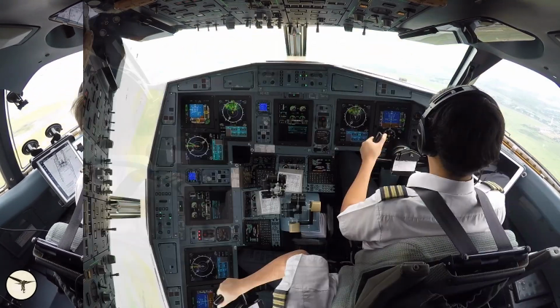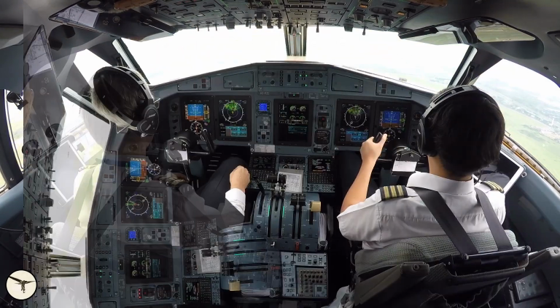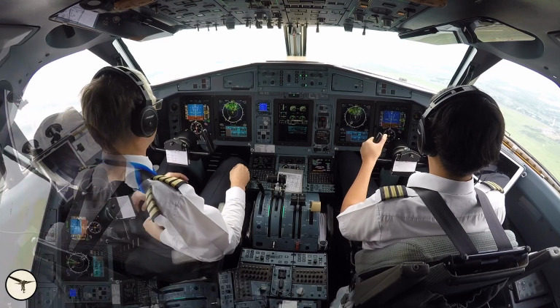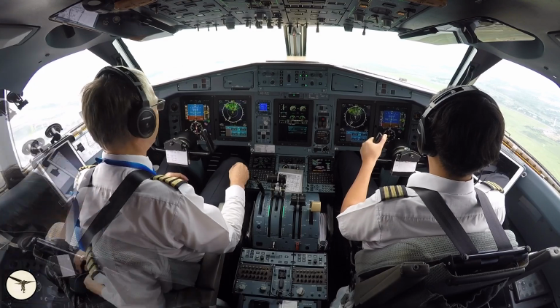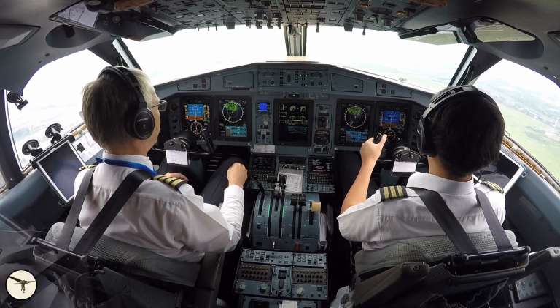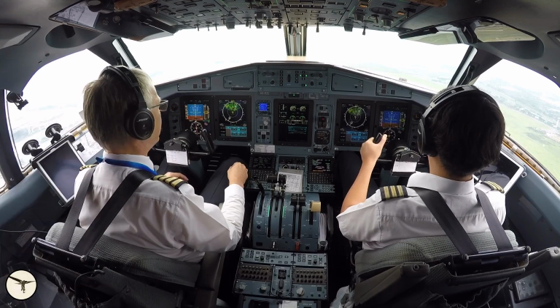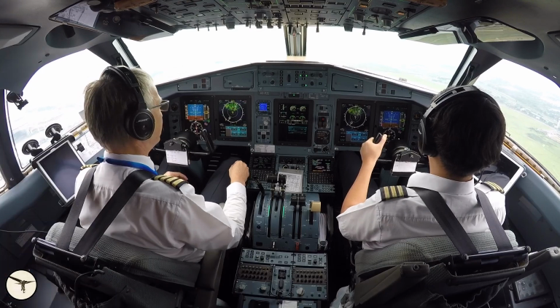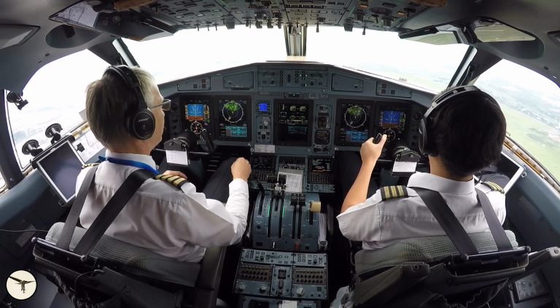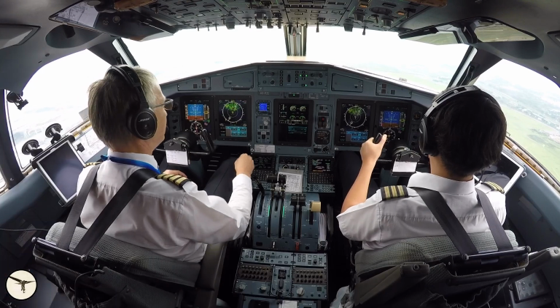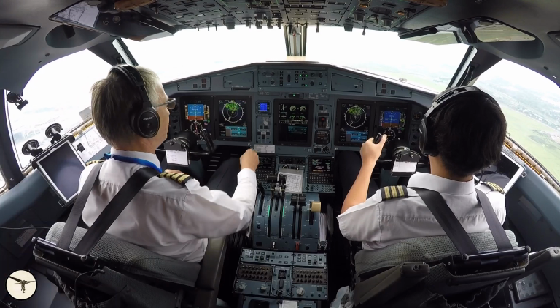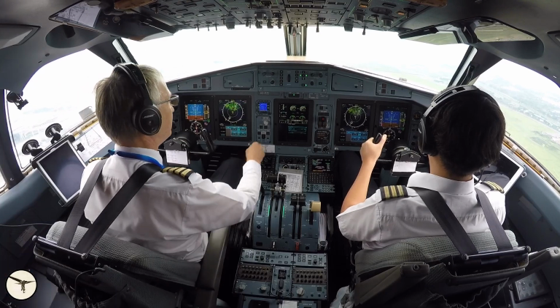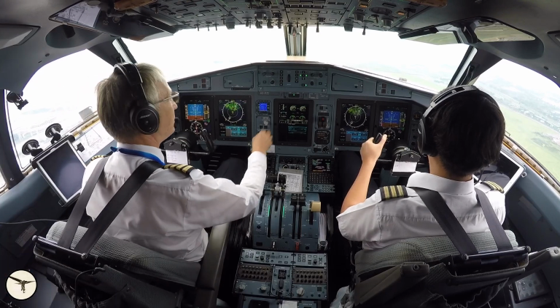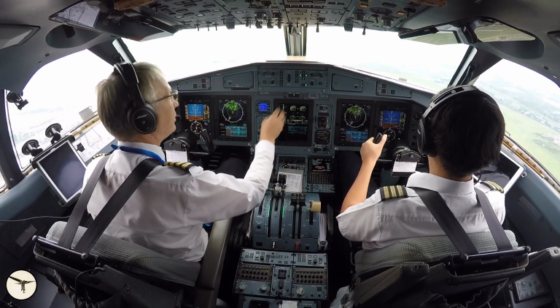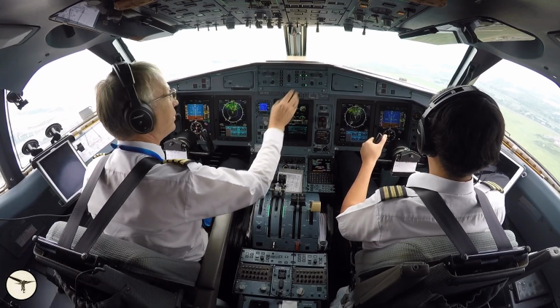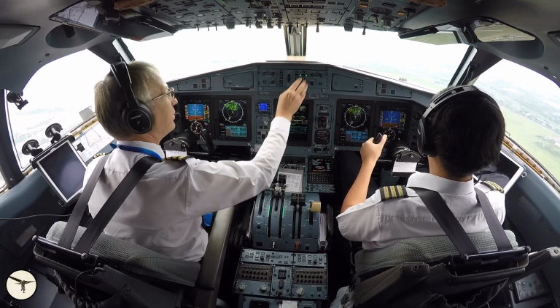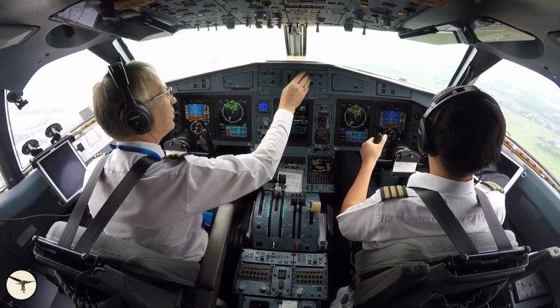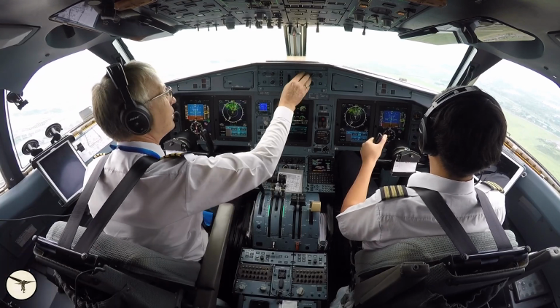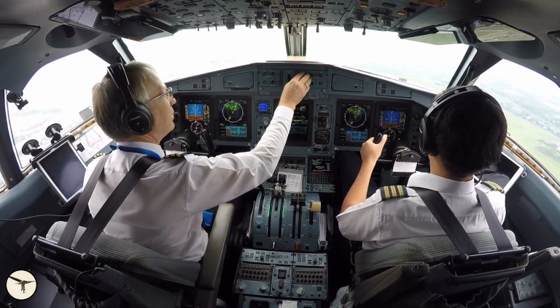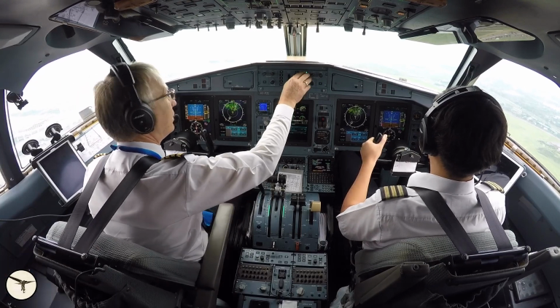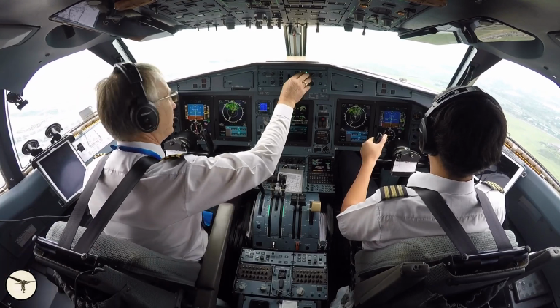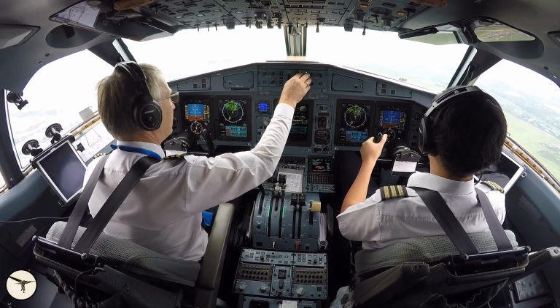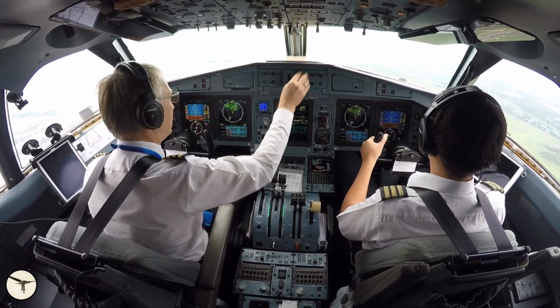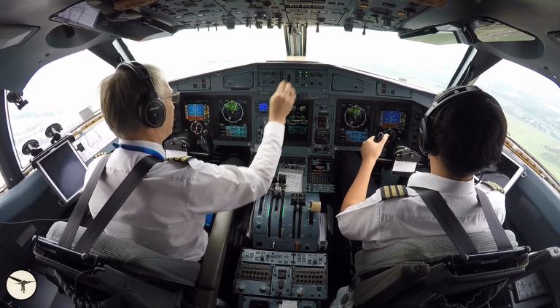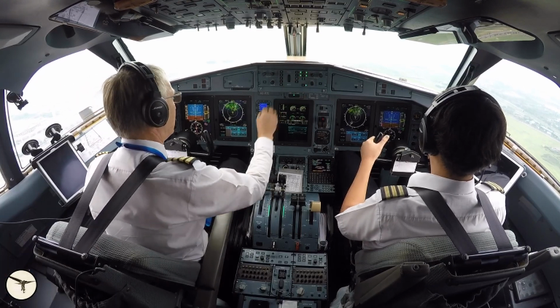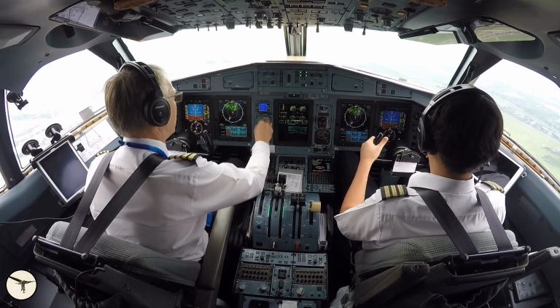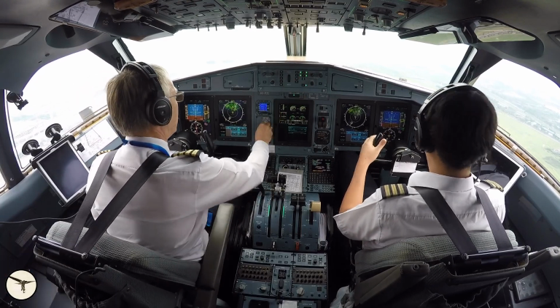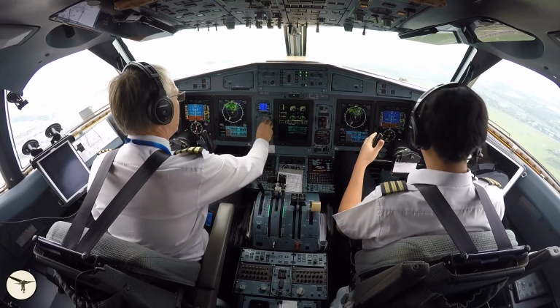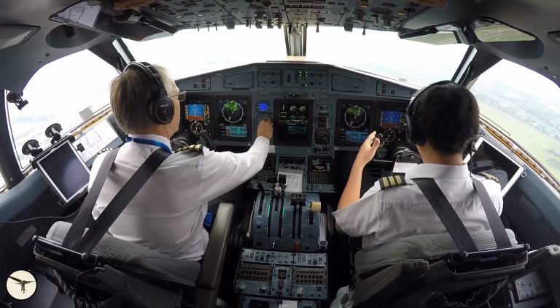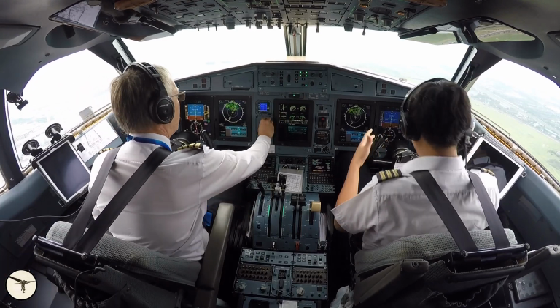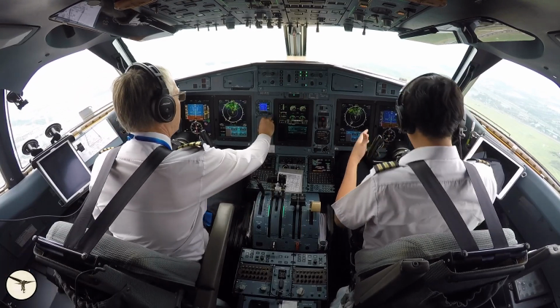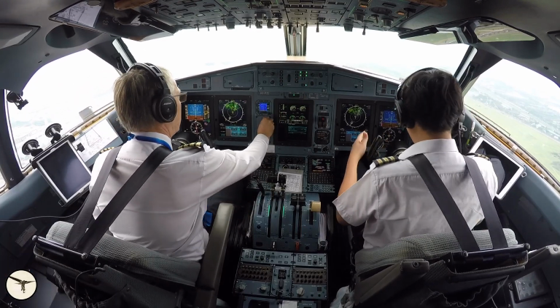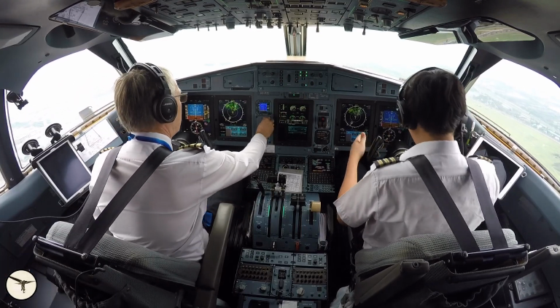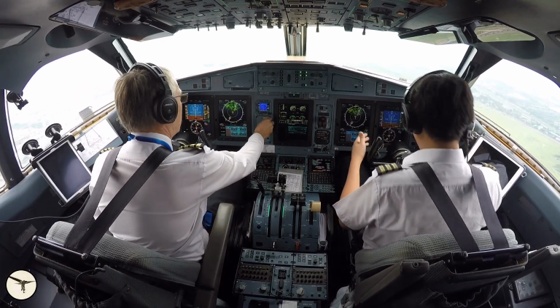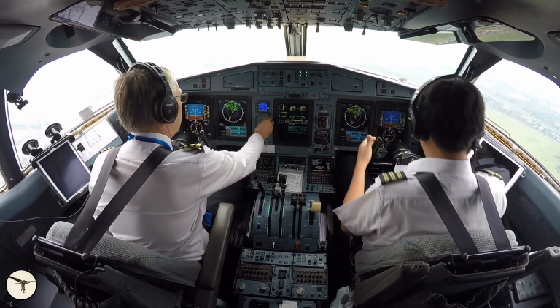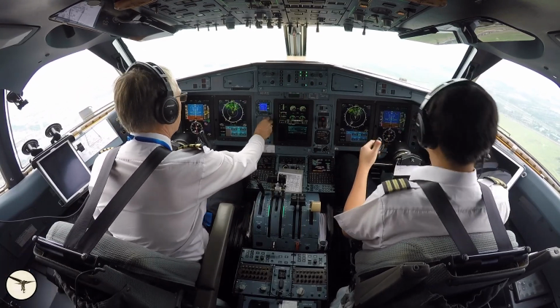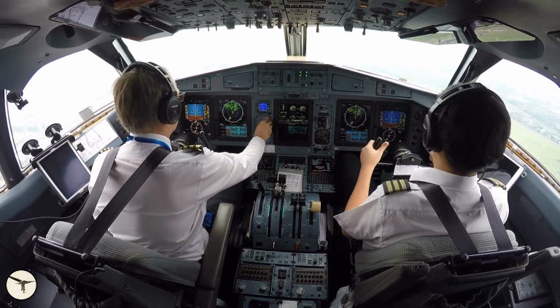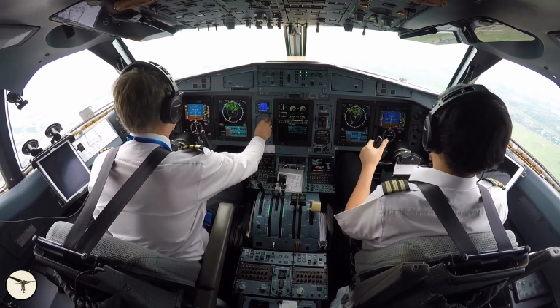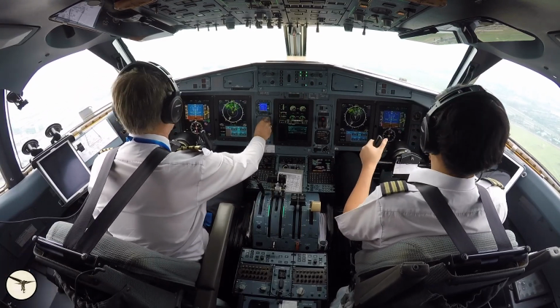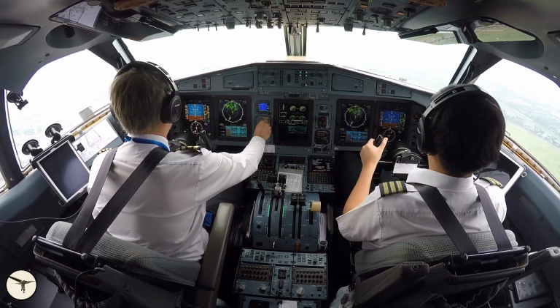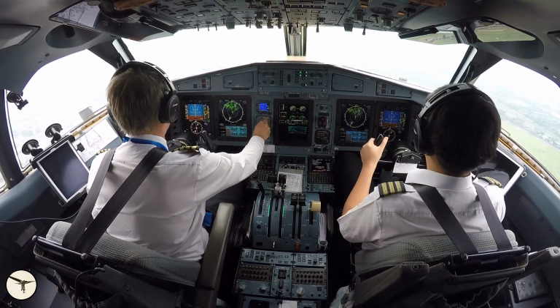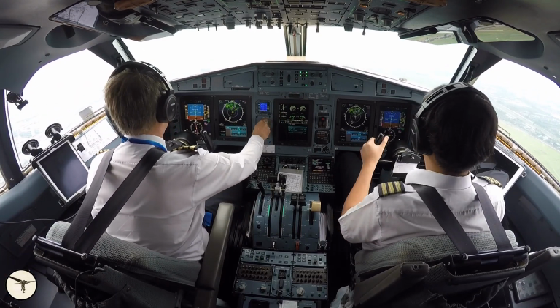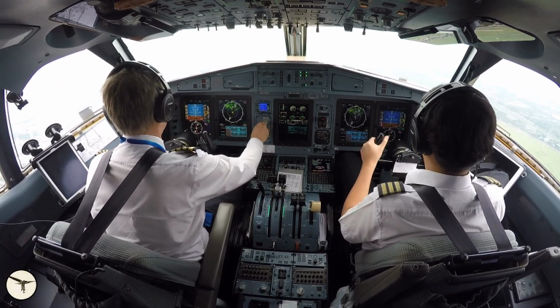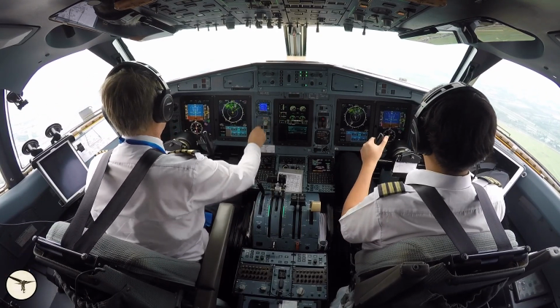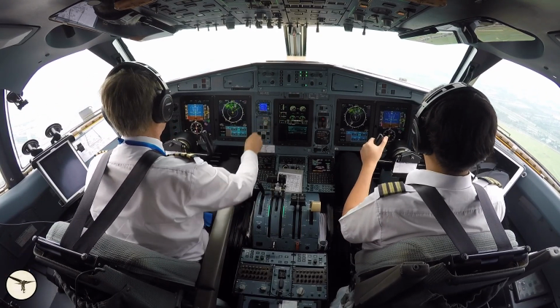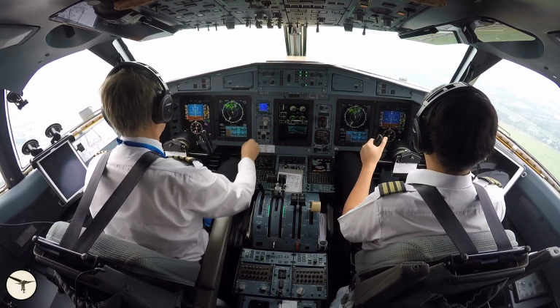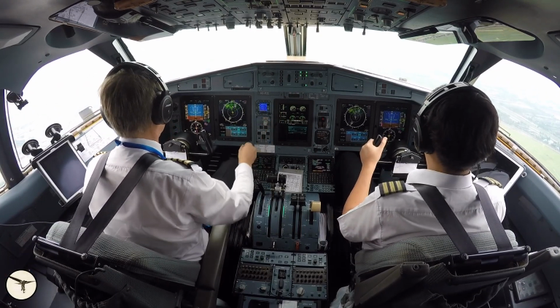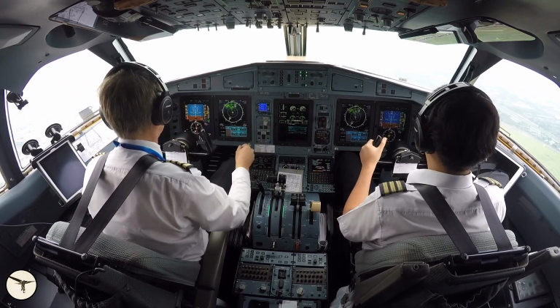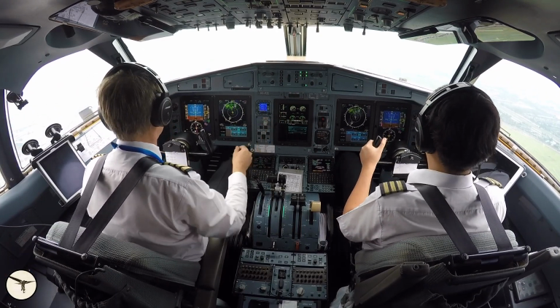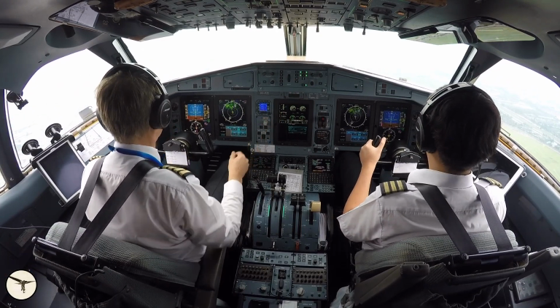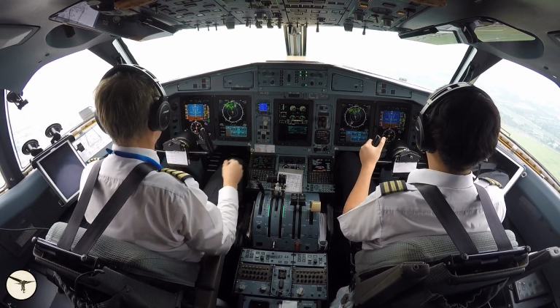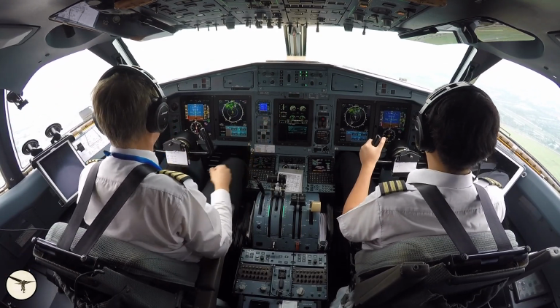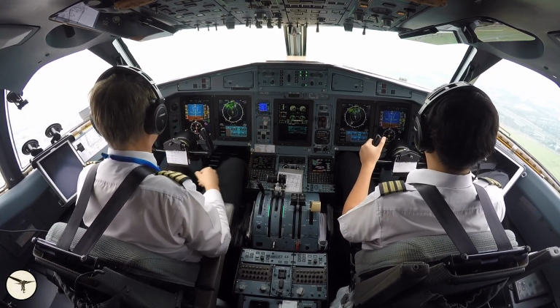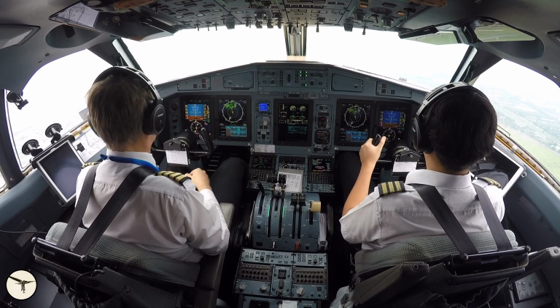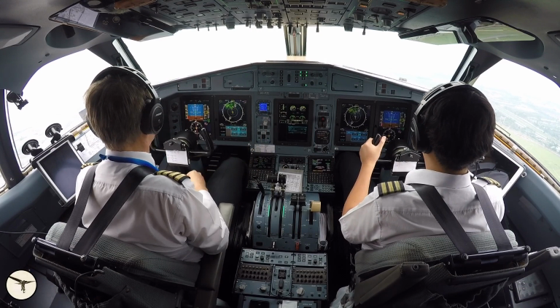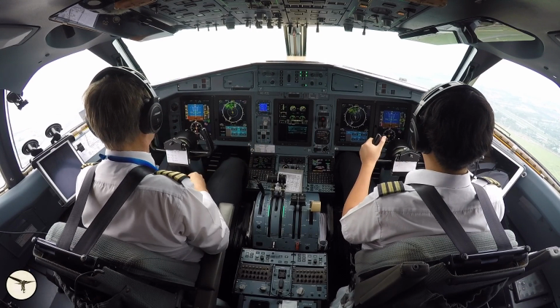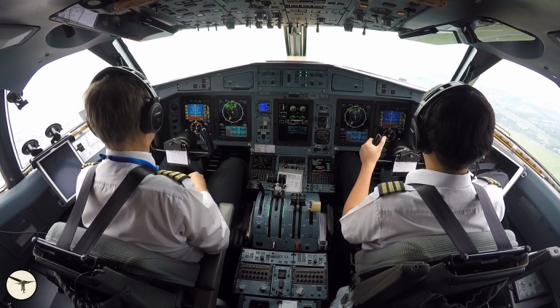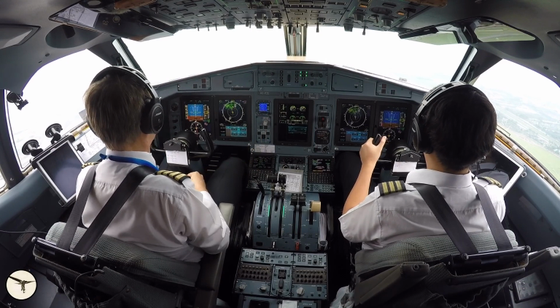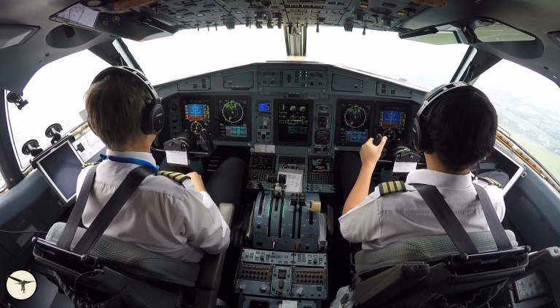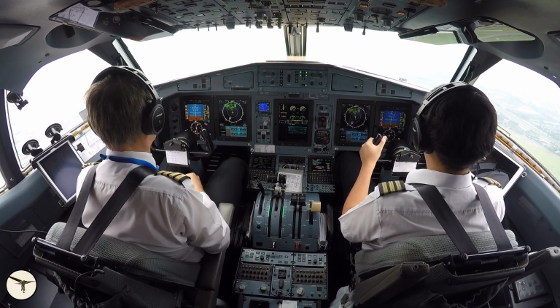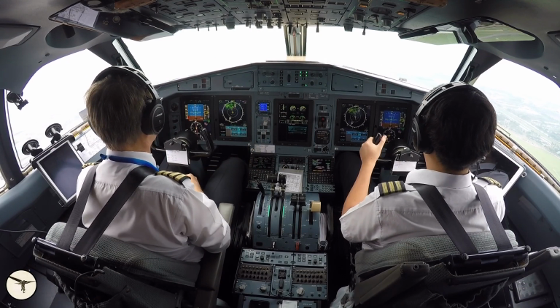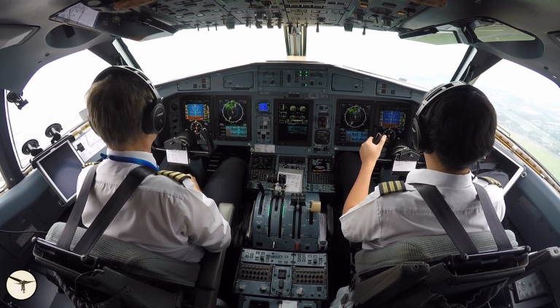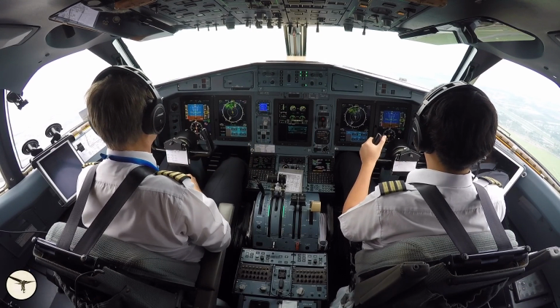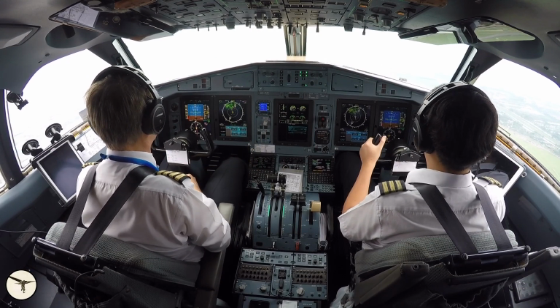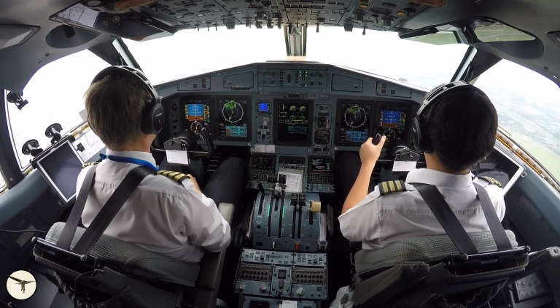You take off, acceleration altitude, set climb power, and surprise, surprise!